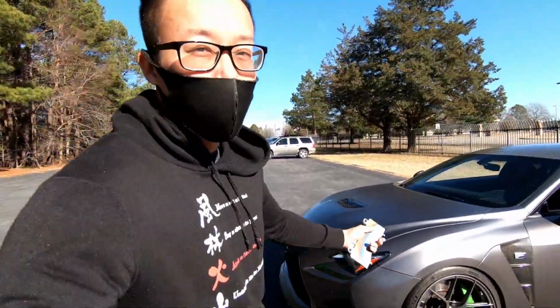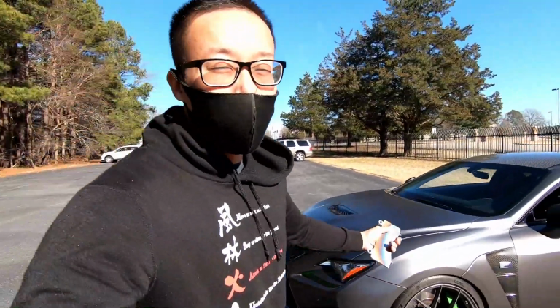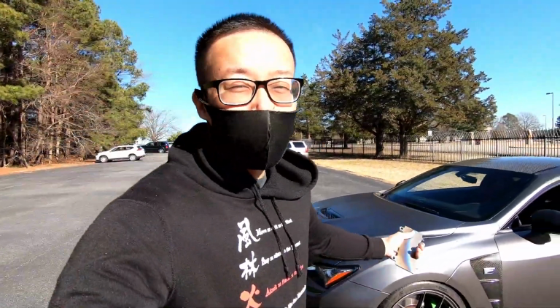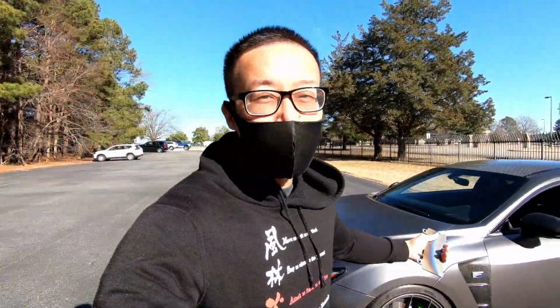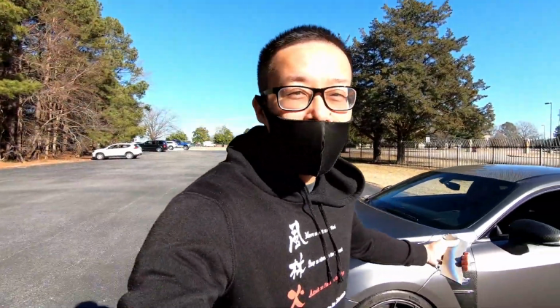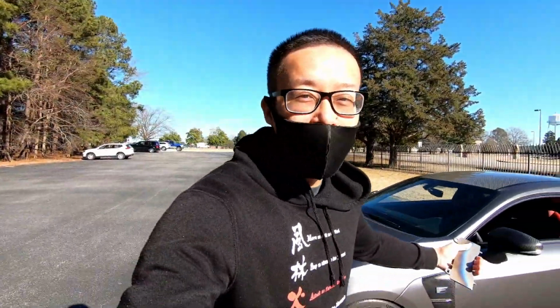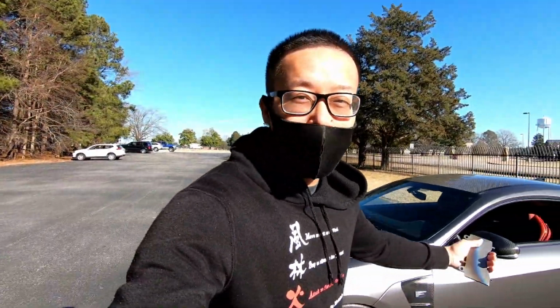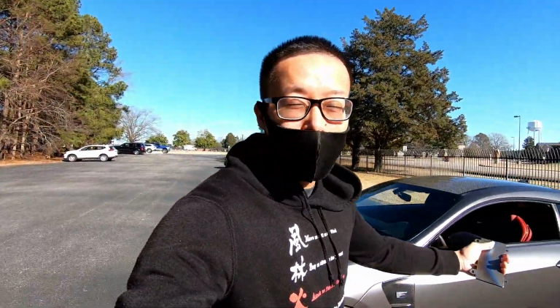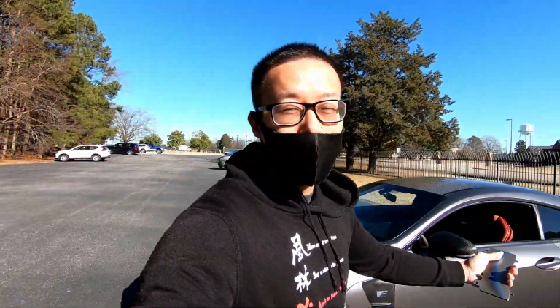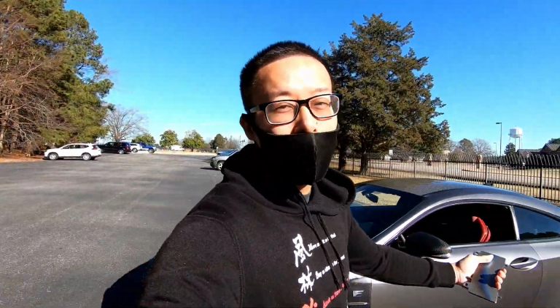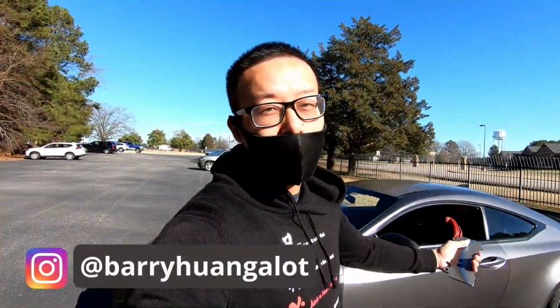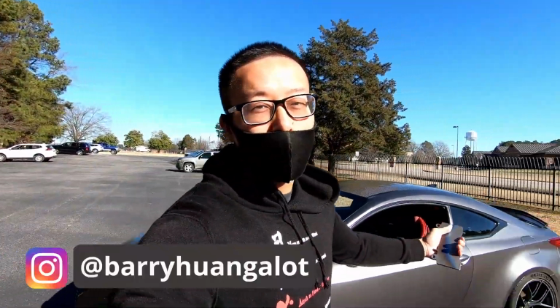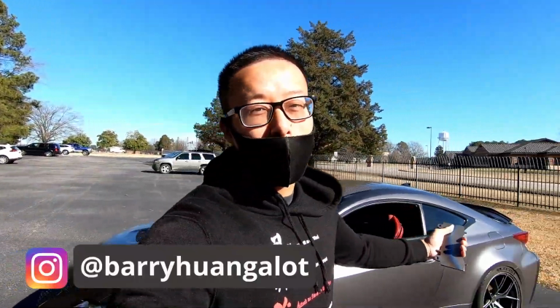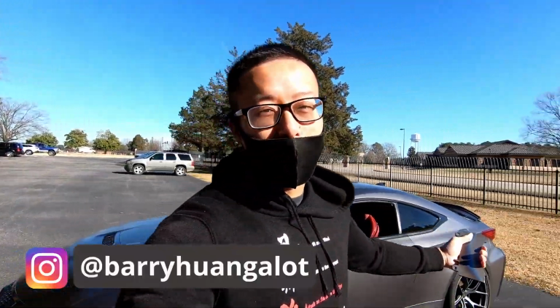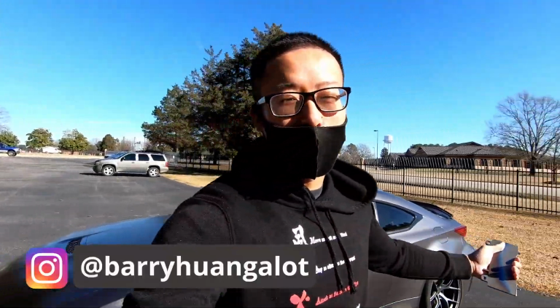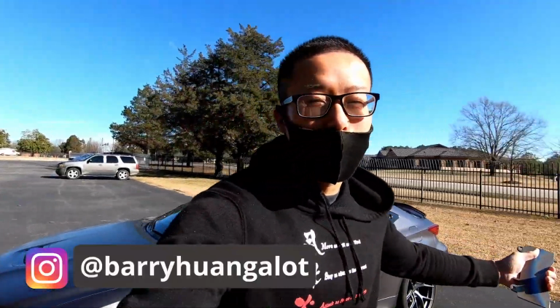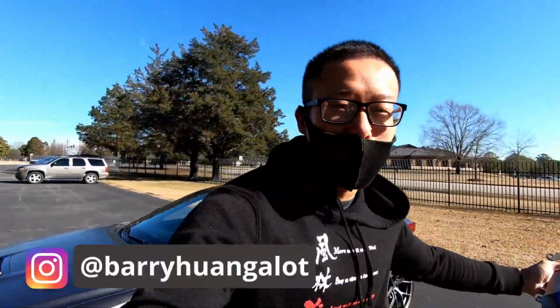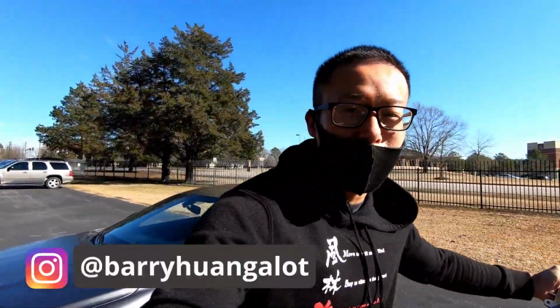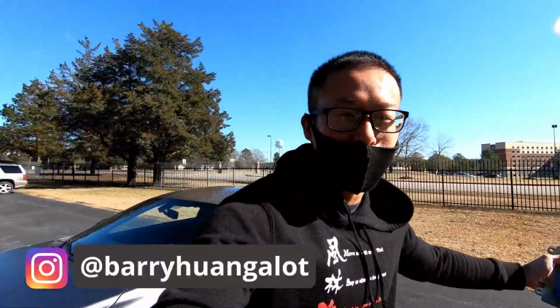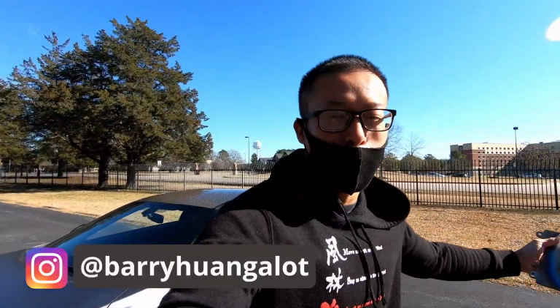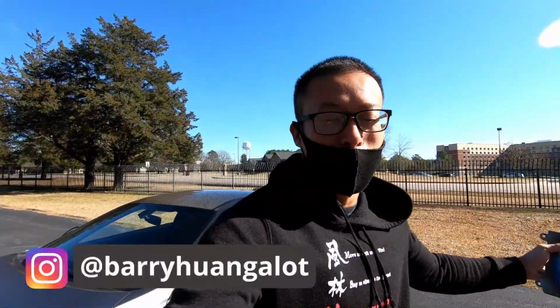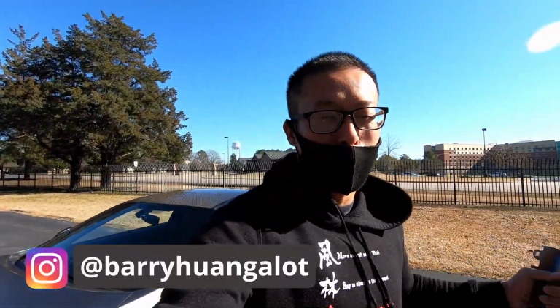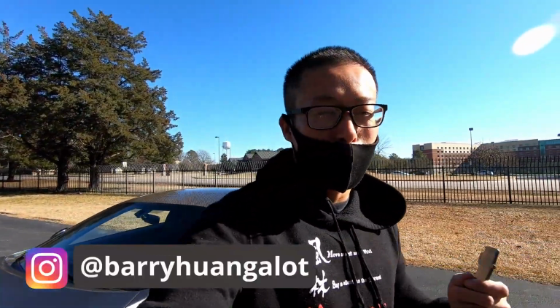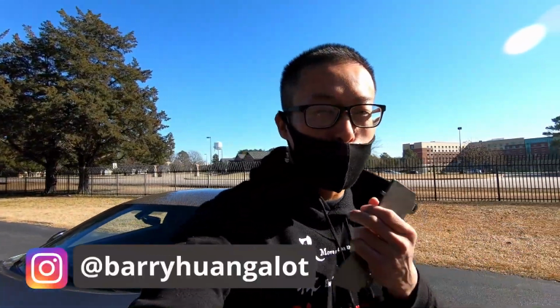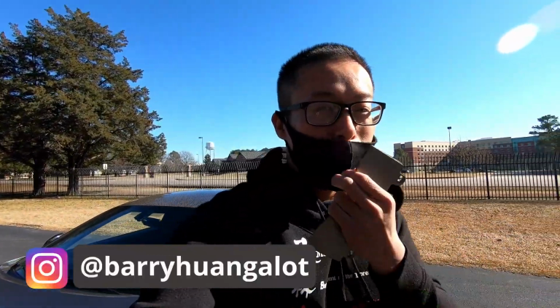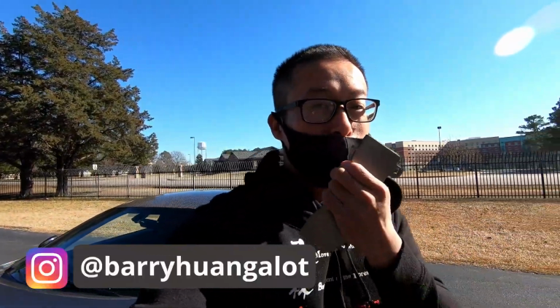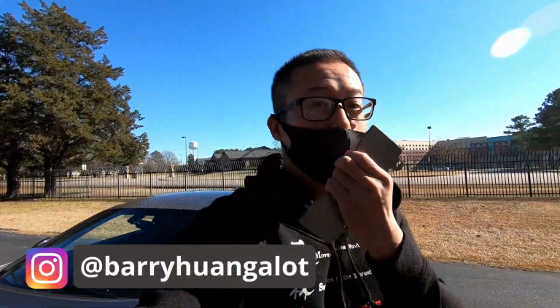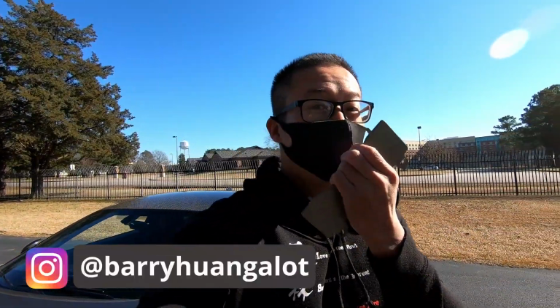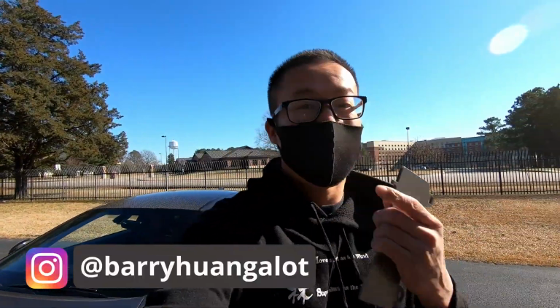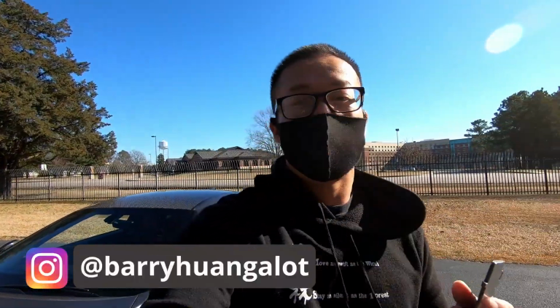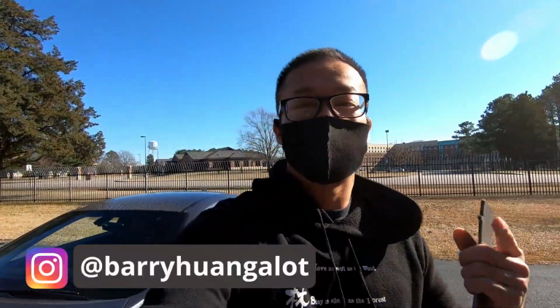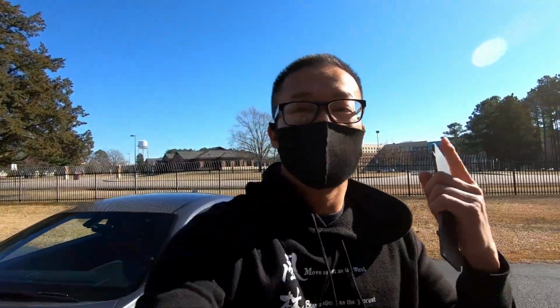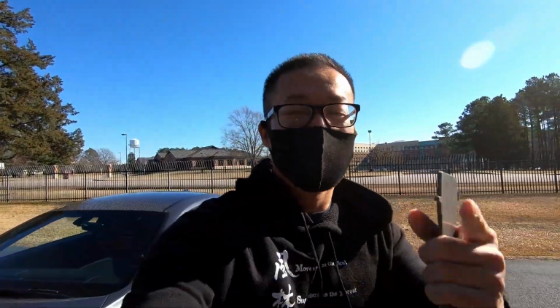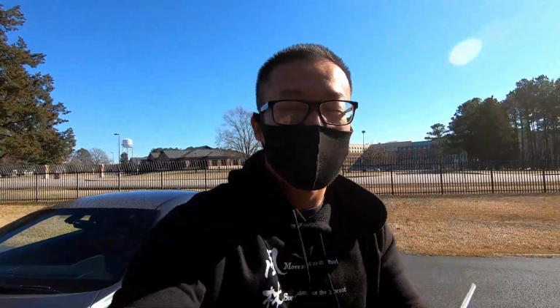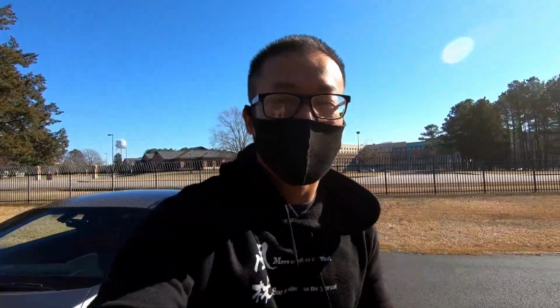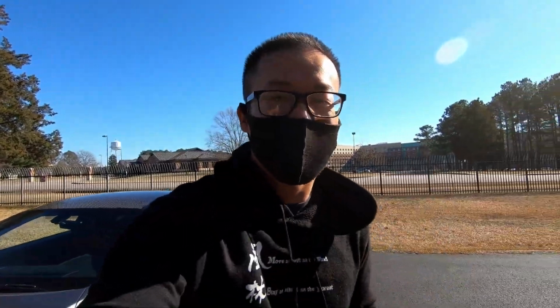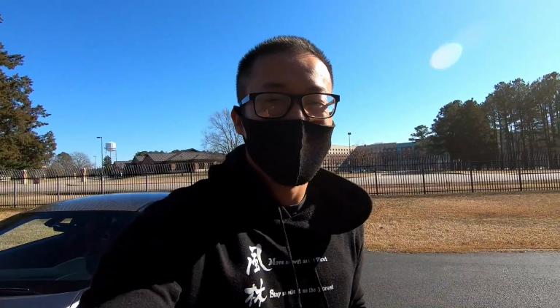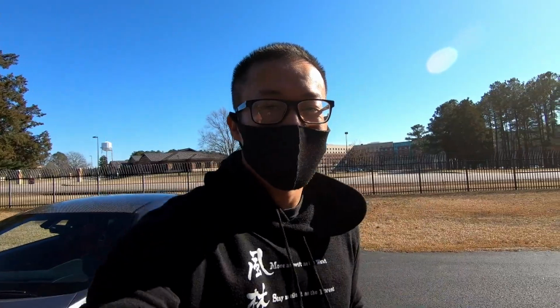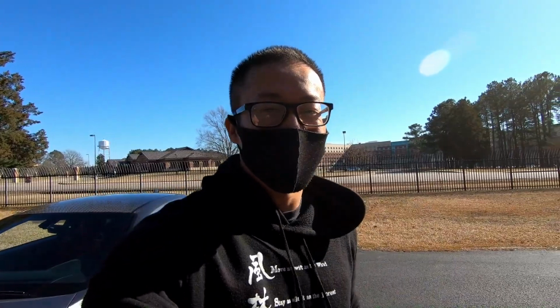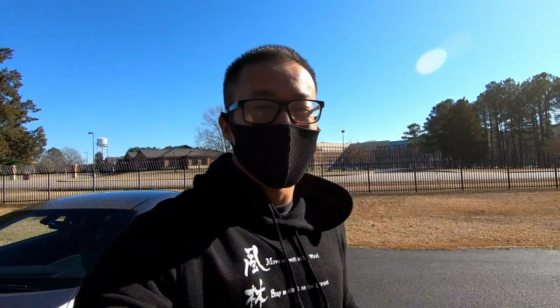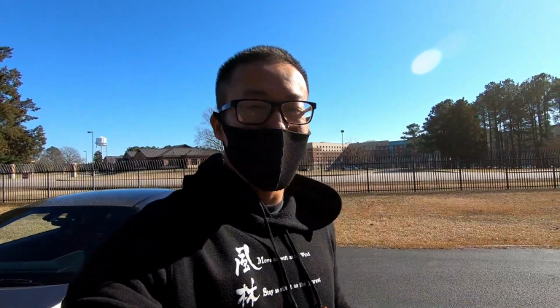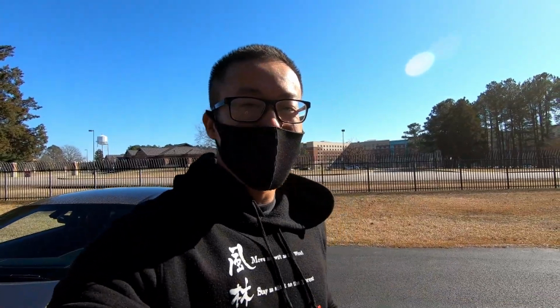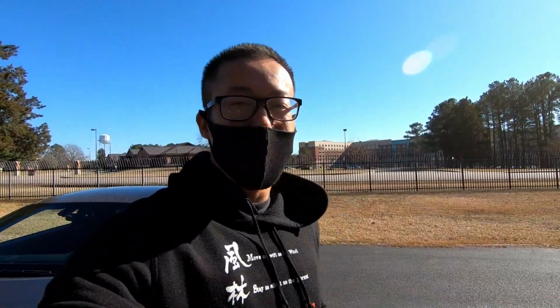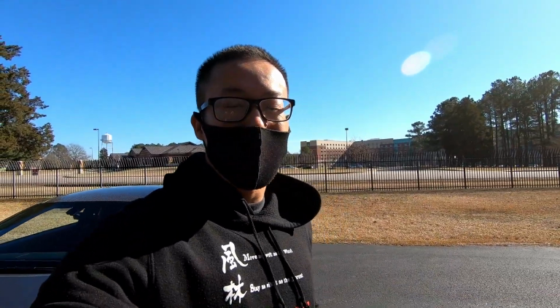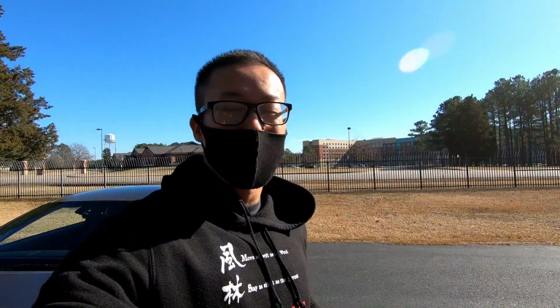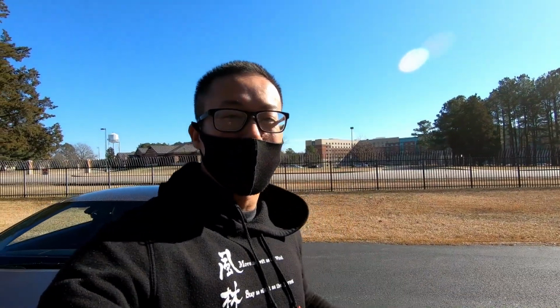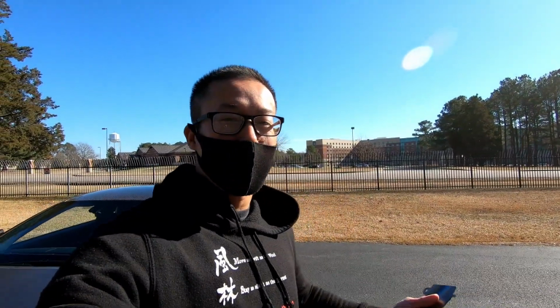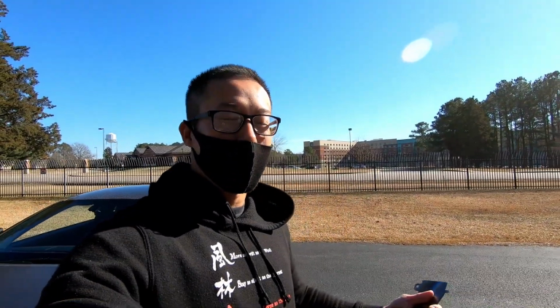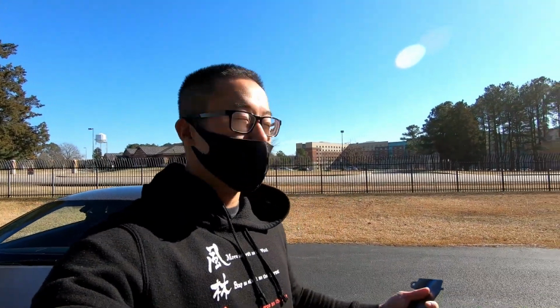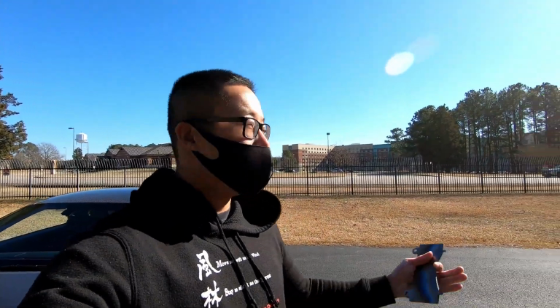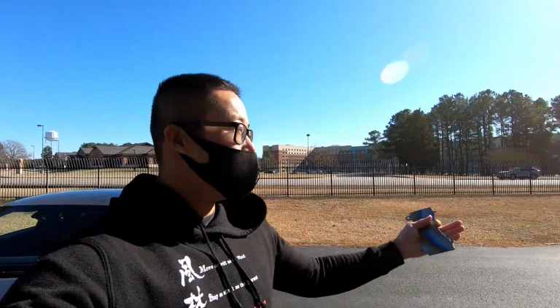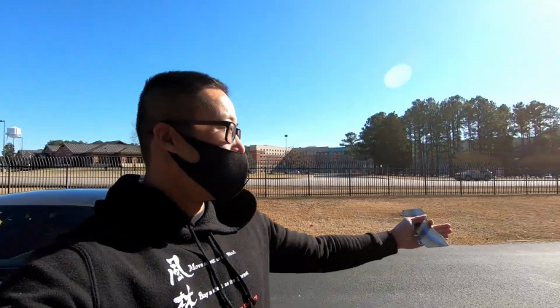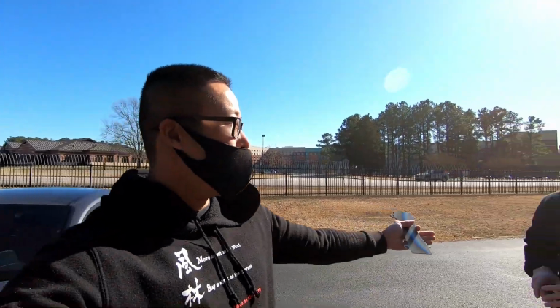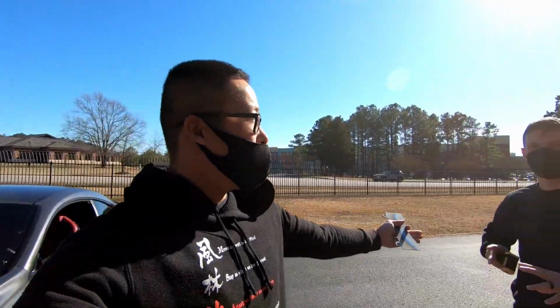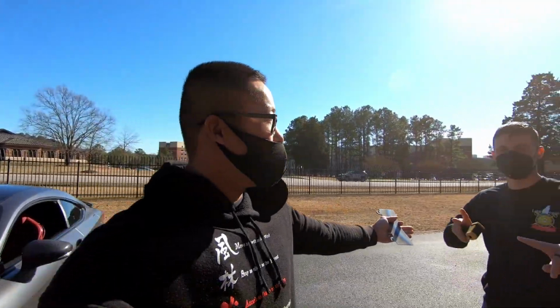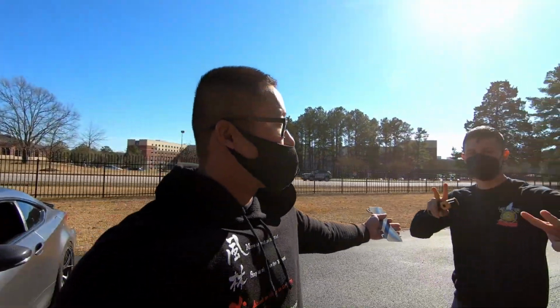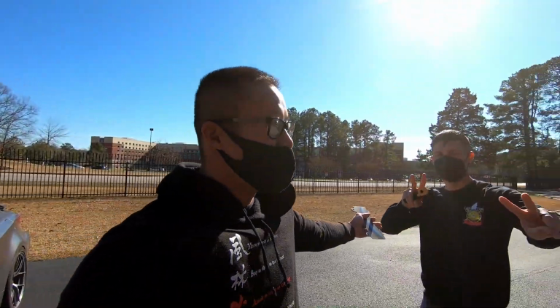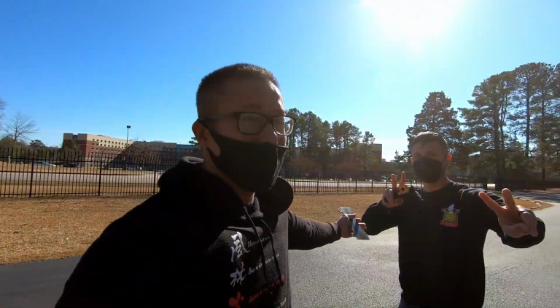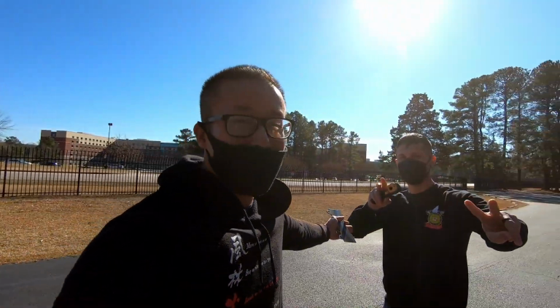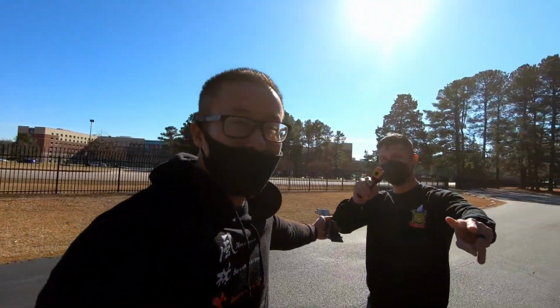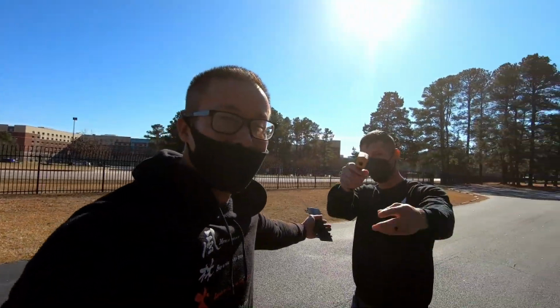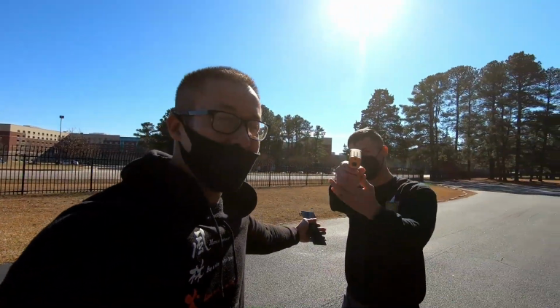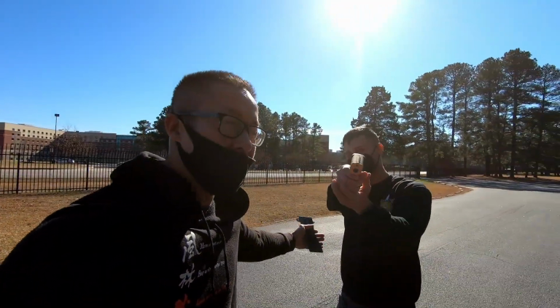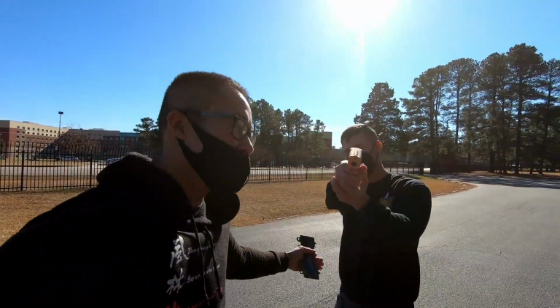Welcome to the channel, everybody. My name is Barry. Welcome back to Huang Bros — and welcome to Huang Bros if you're new to it. Today I have my friend Juan. He's going to help me out today.